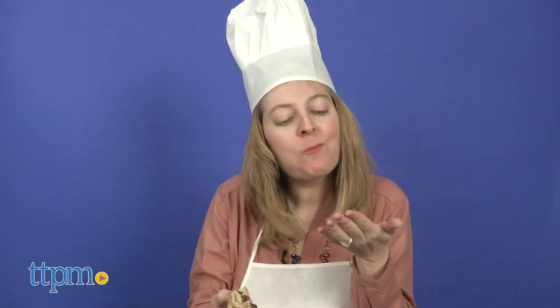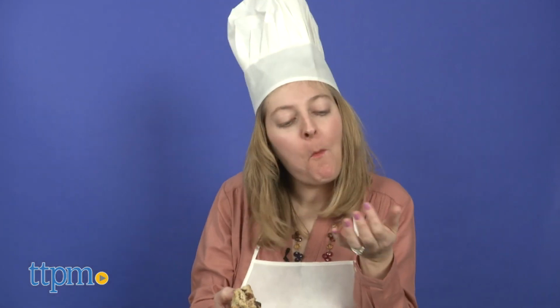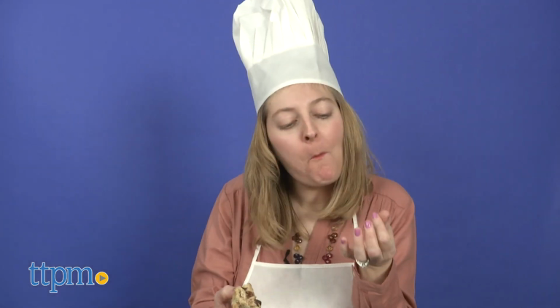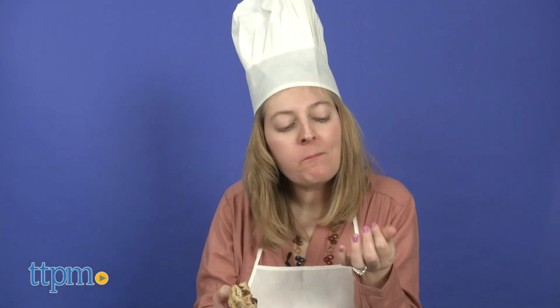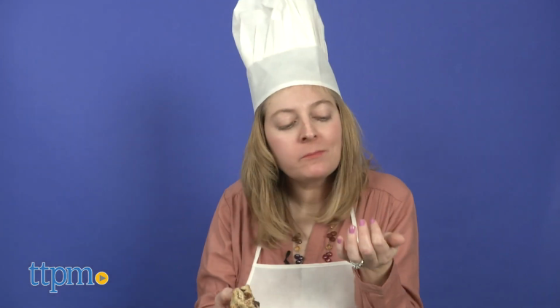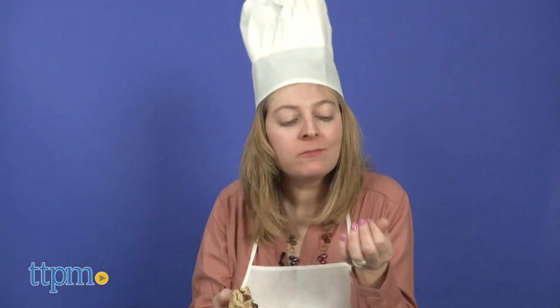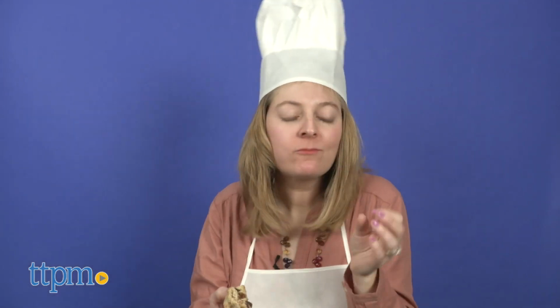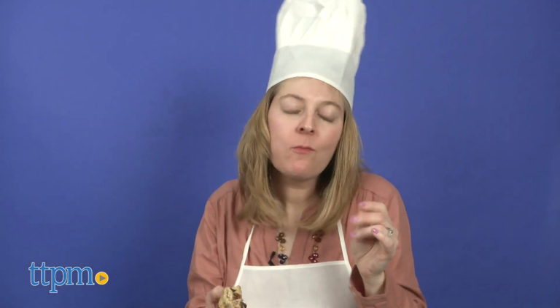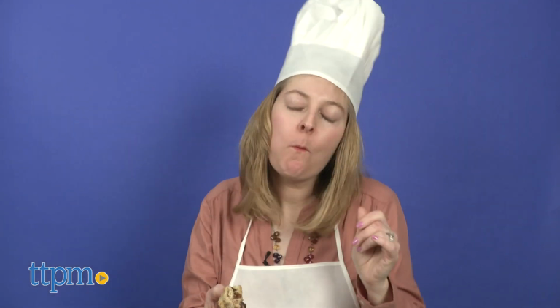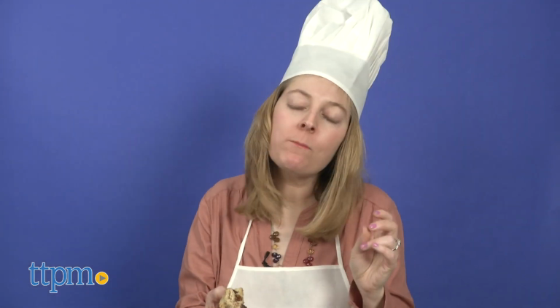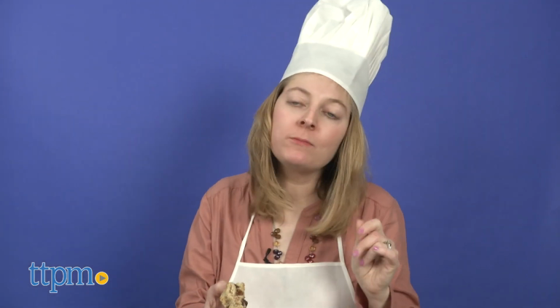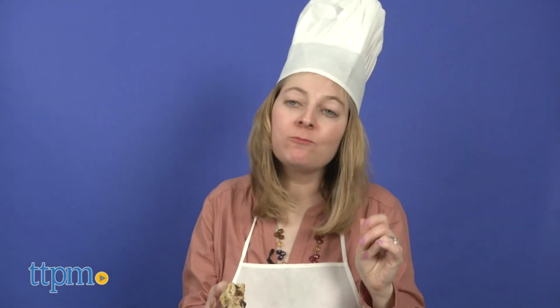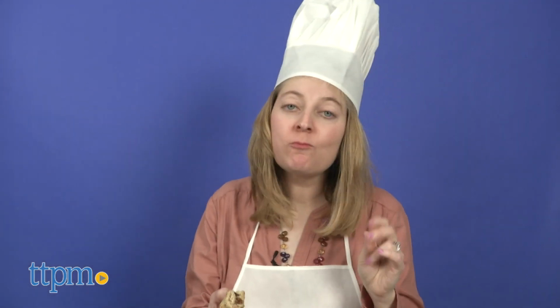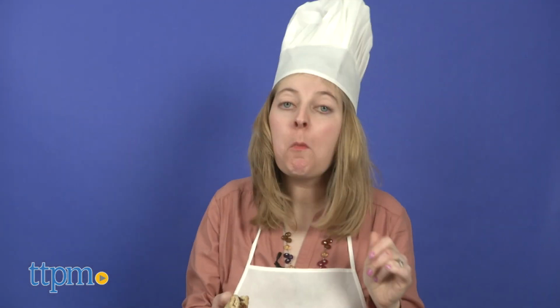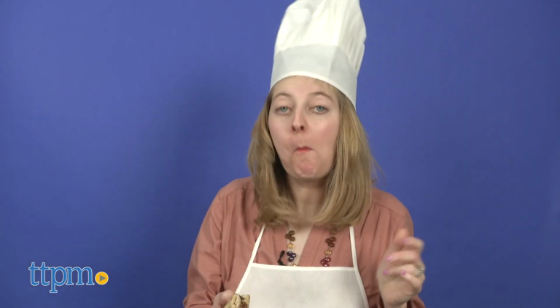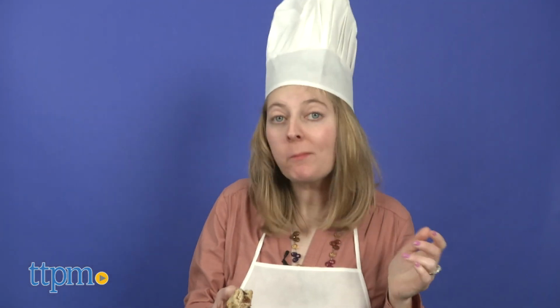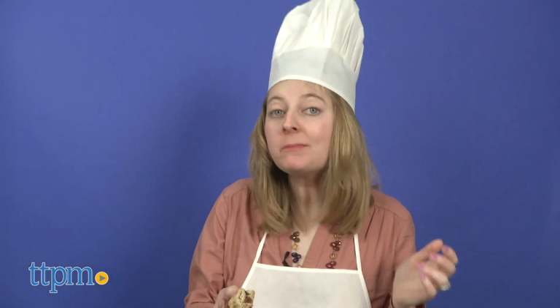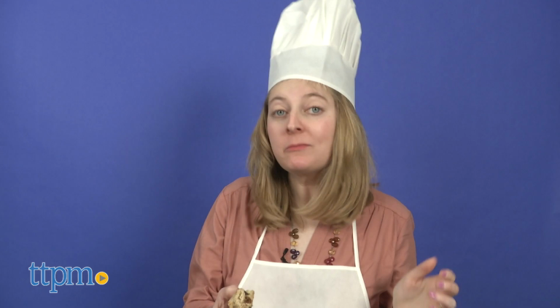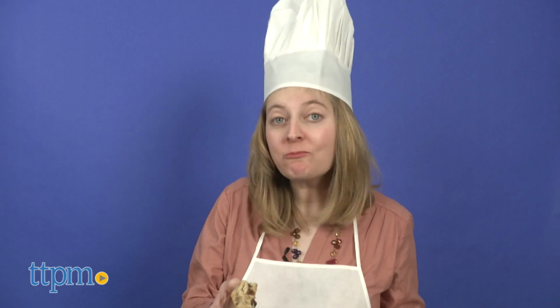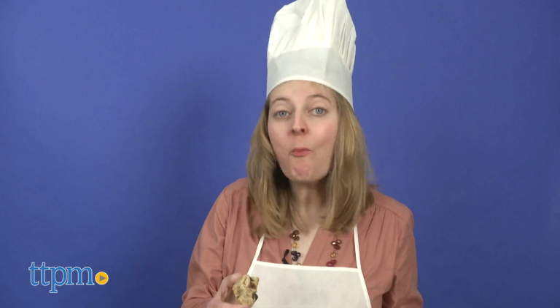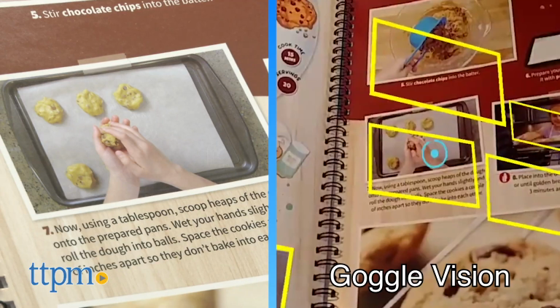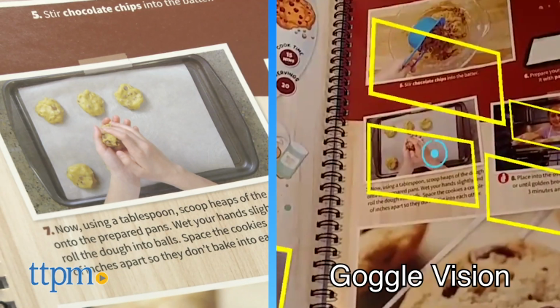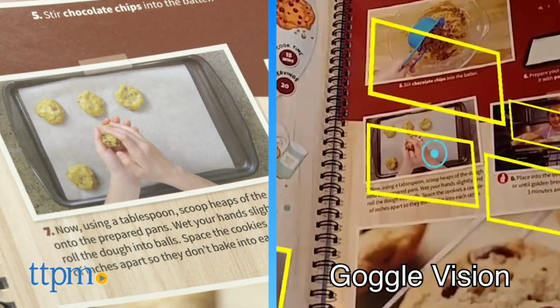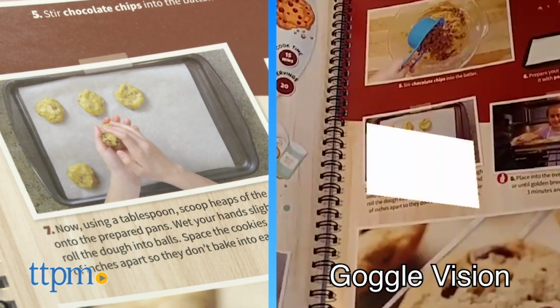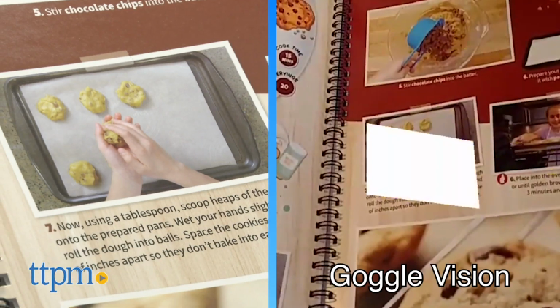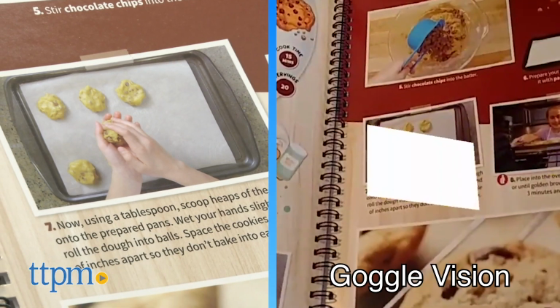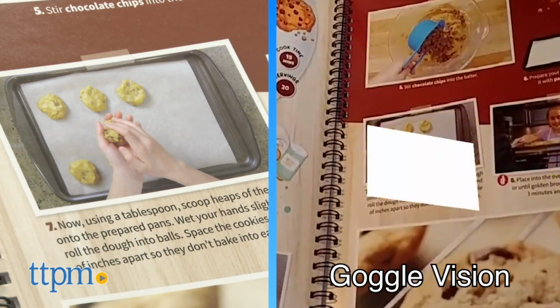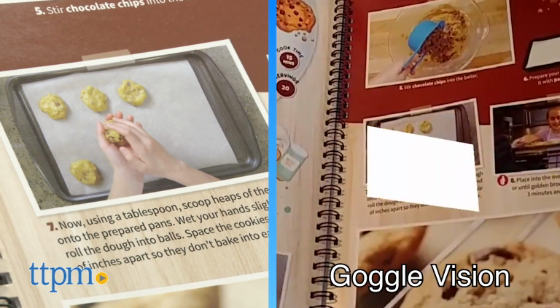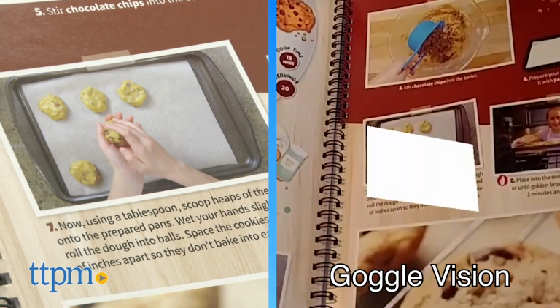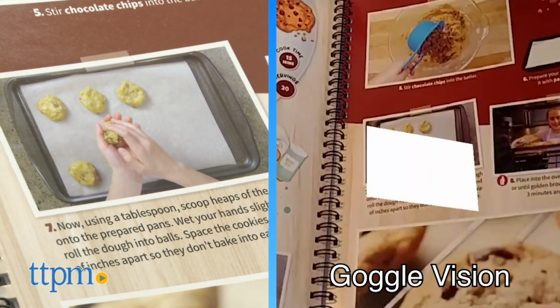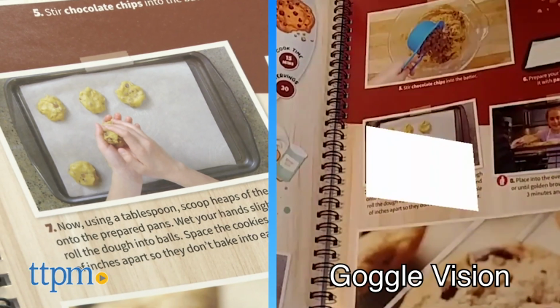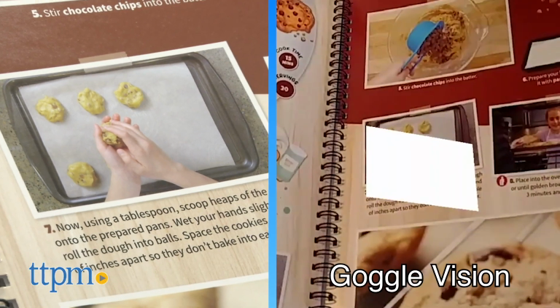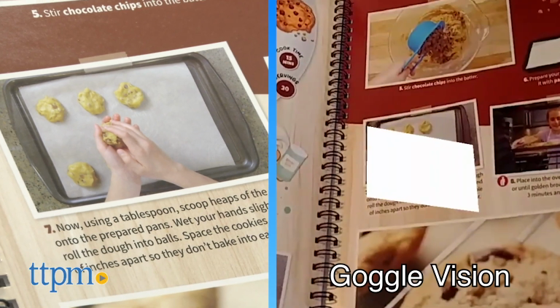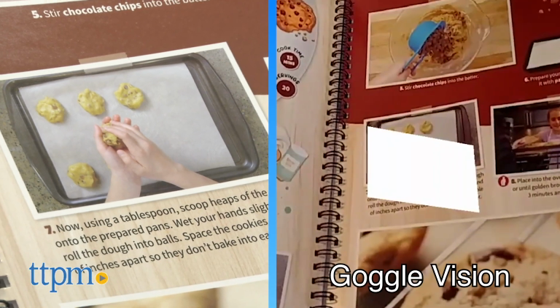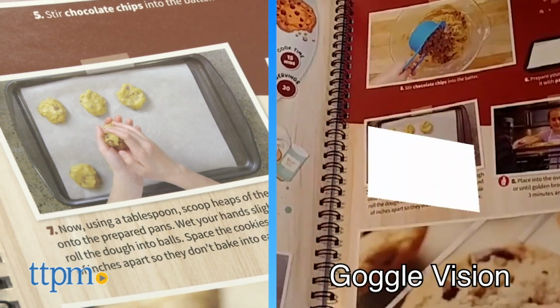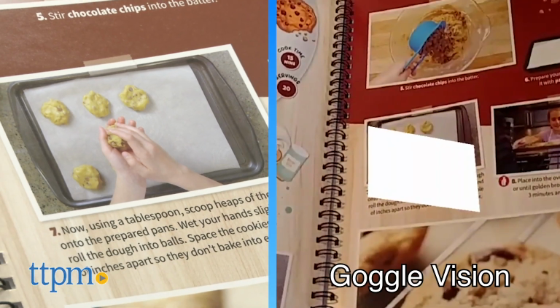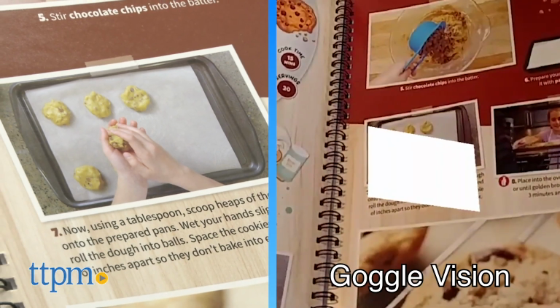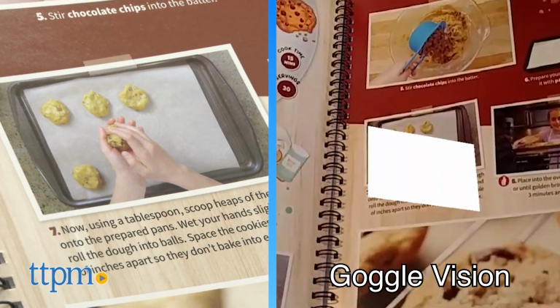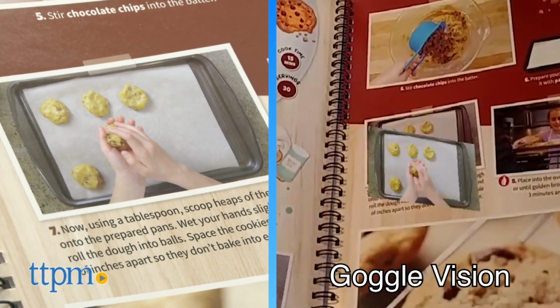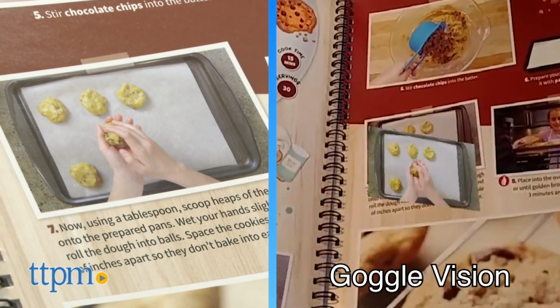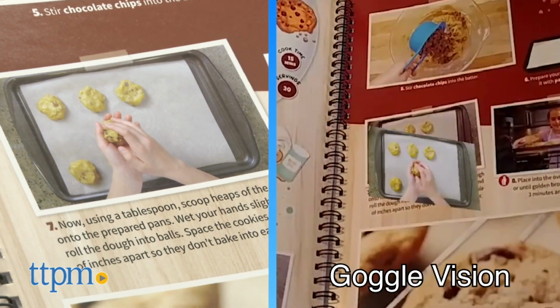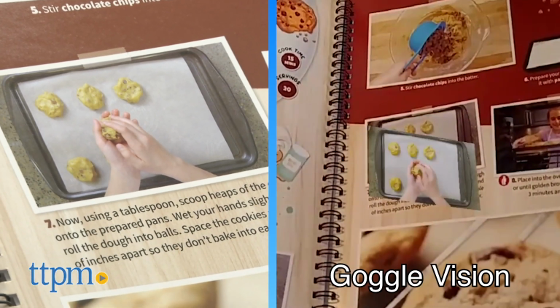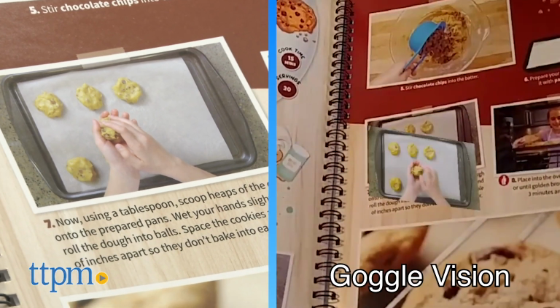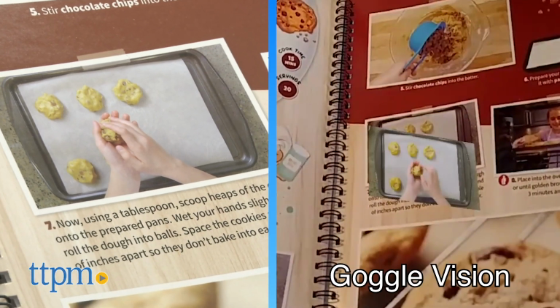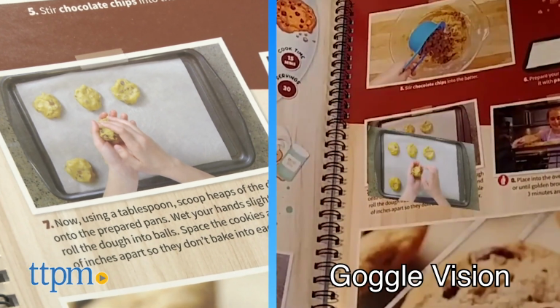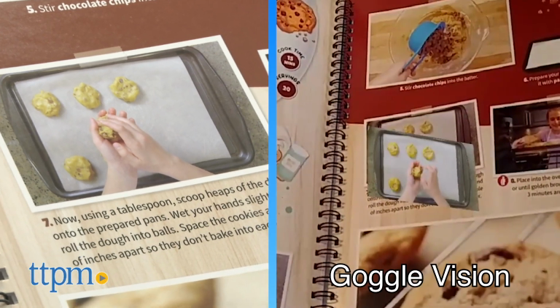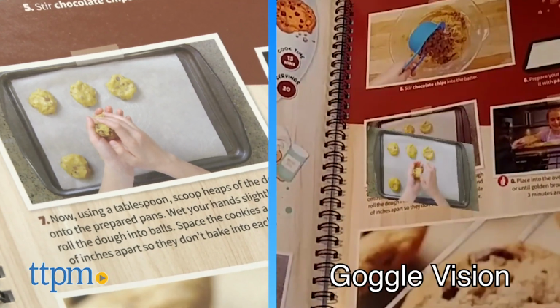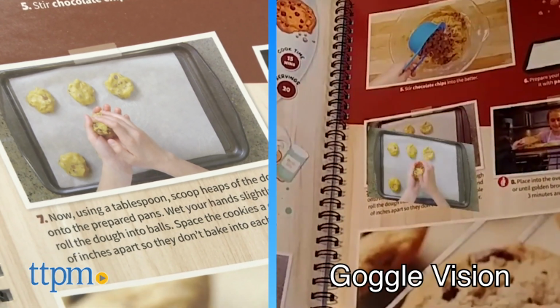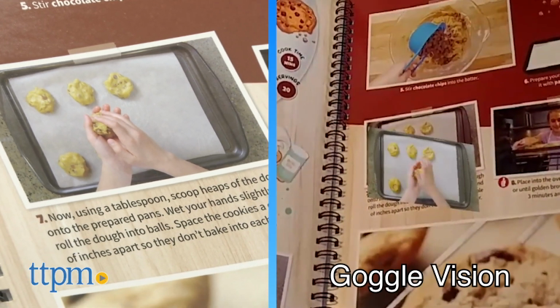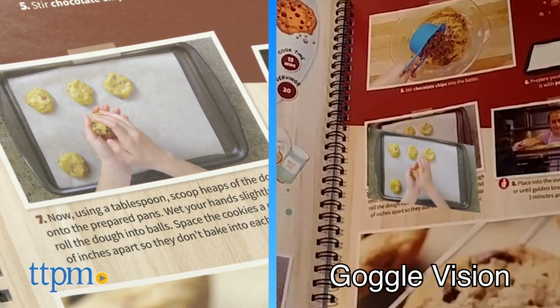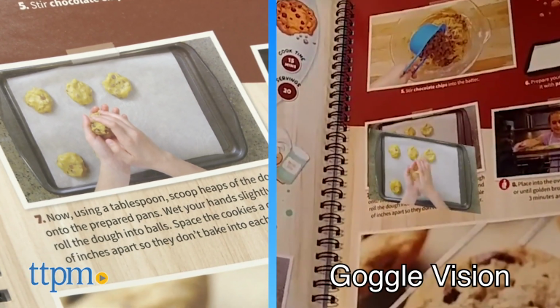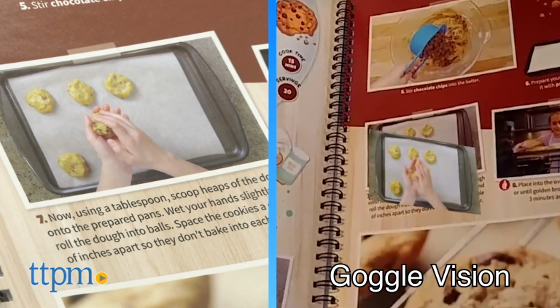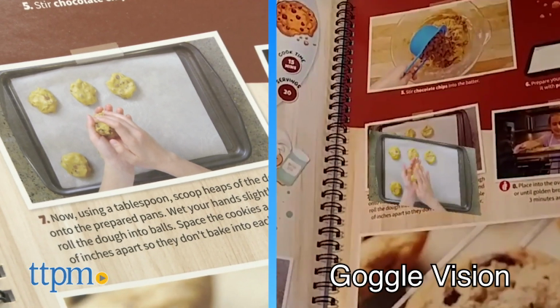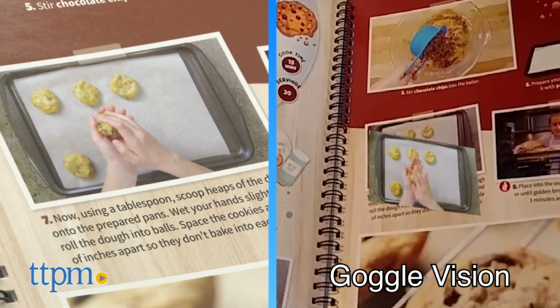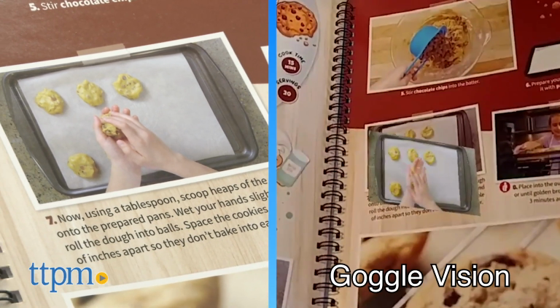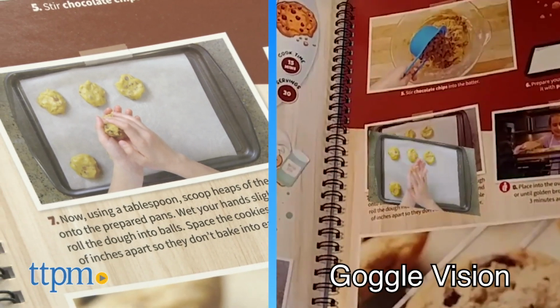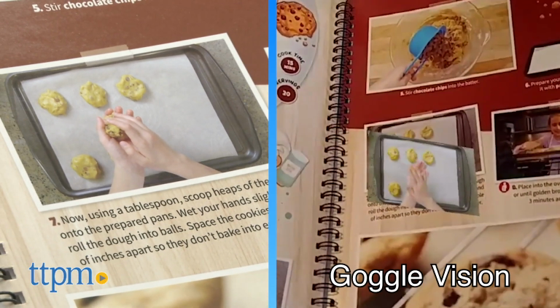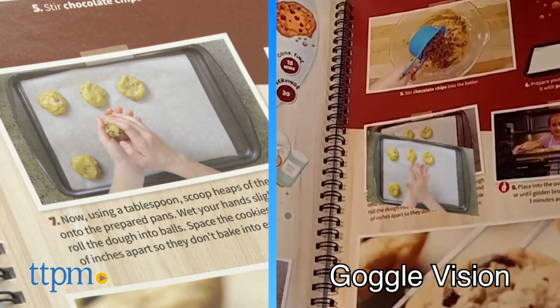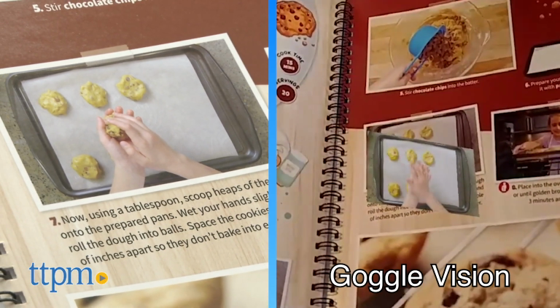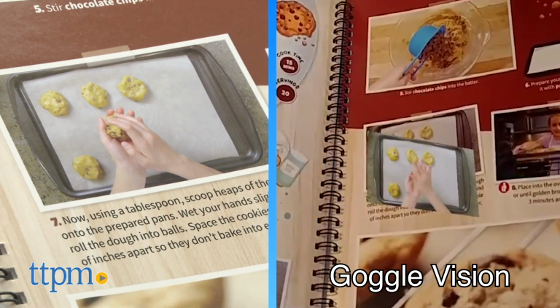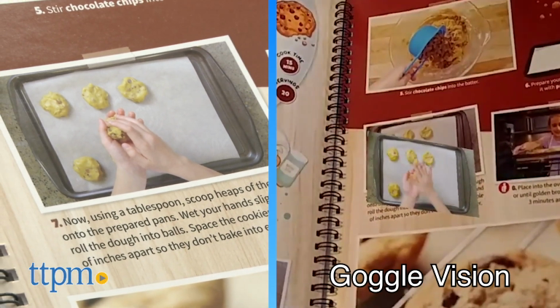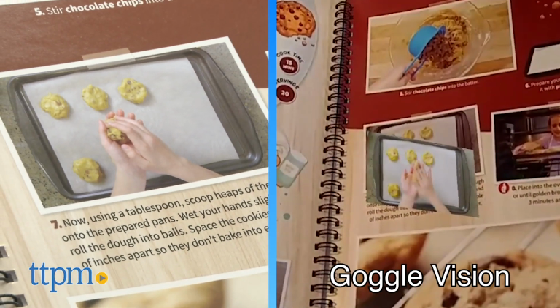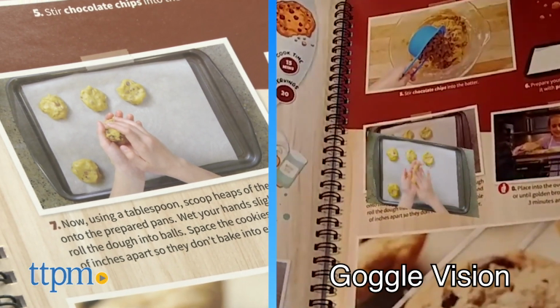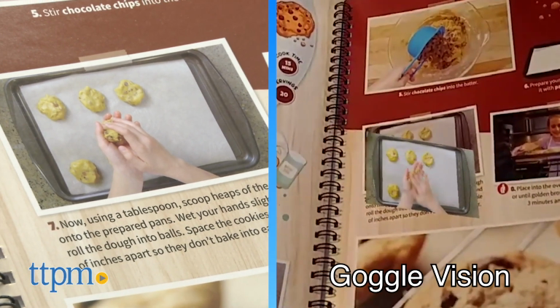What do you guys think of this cooking set? Will it be fun for you and your kid to get learning and cooking in the kitchen? Tell me your thoughts in the comments.